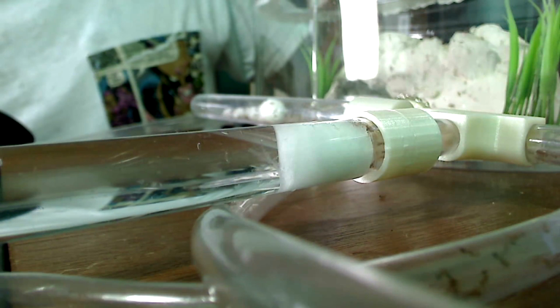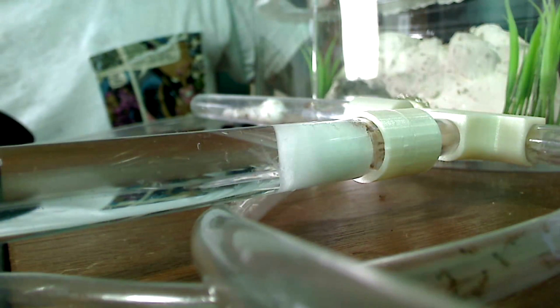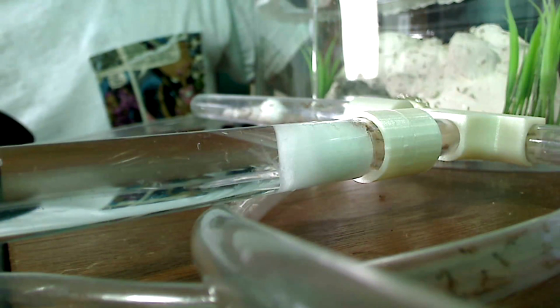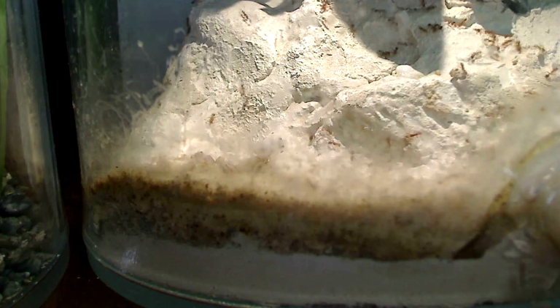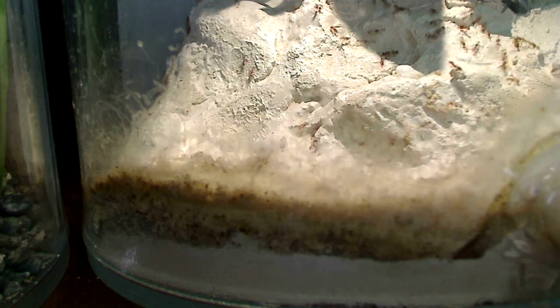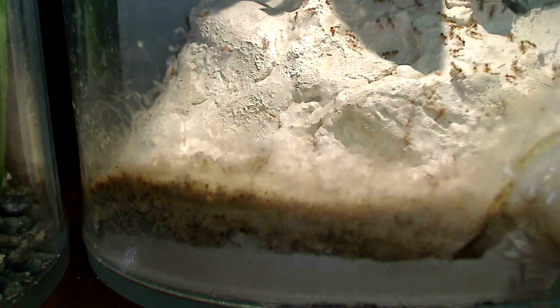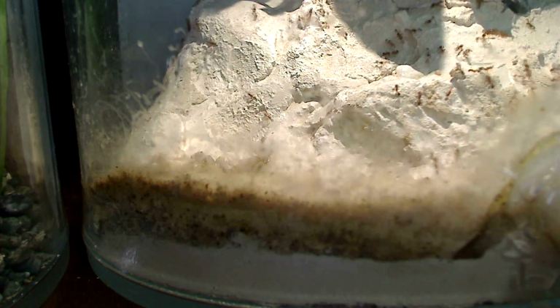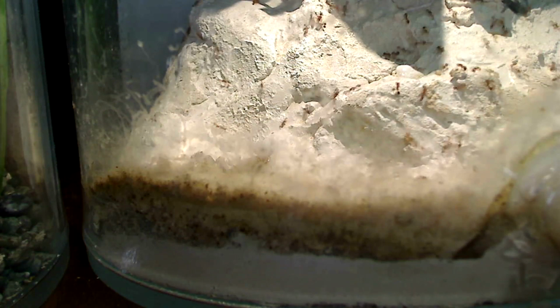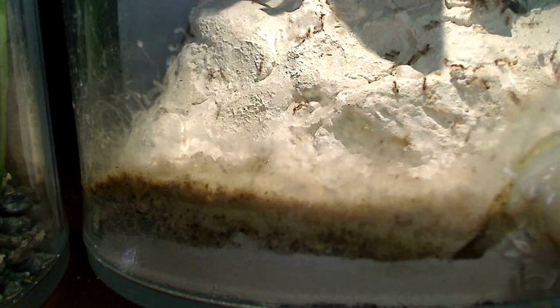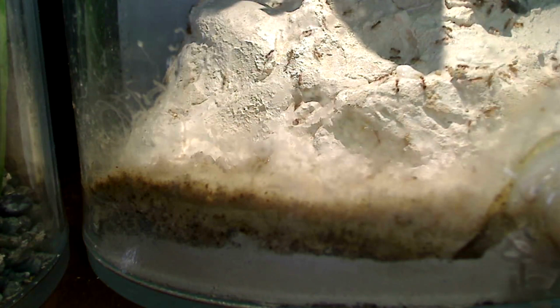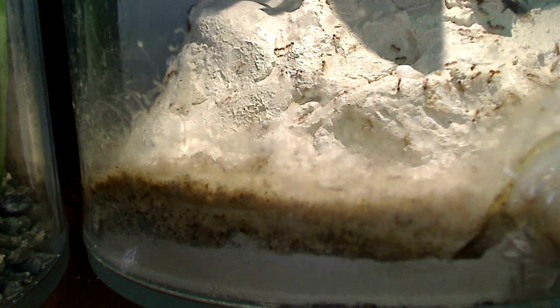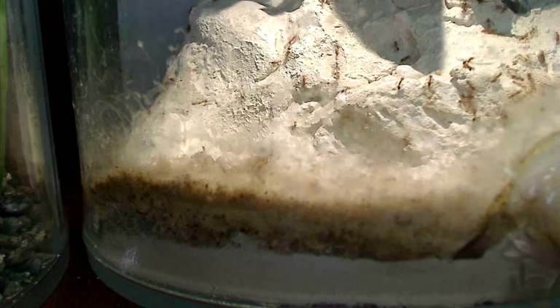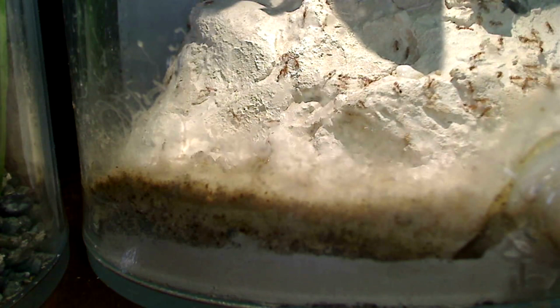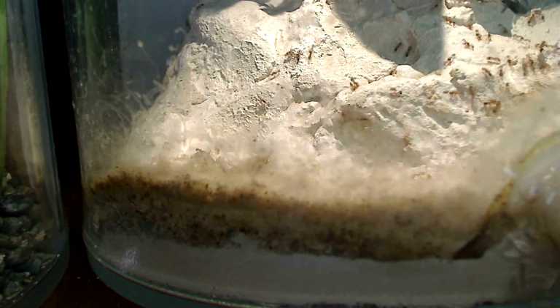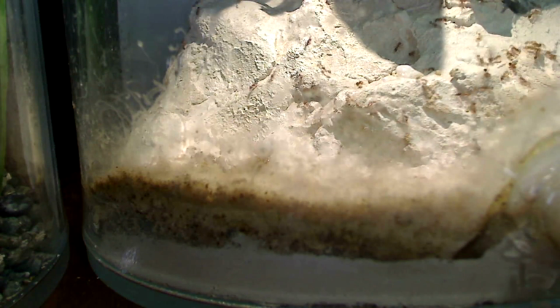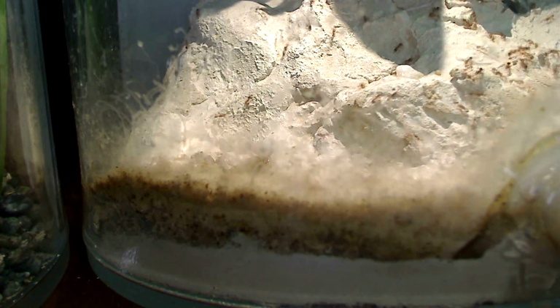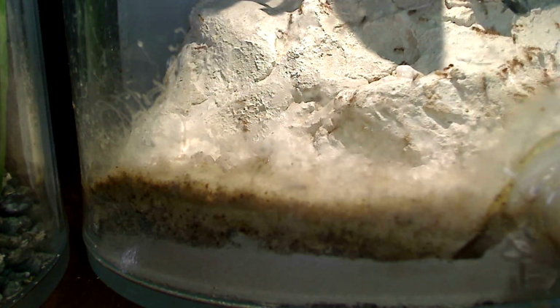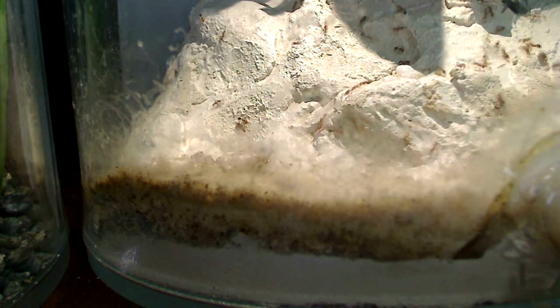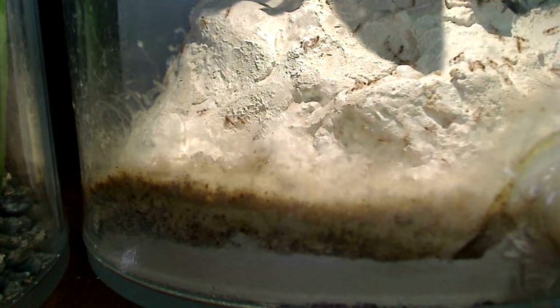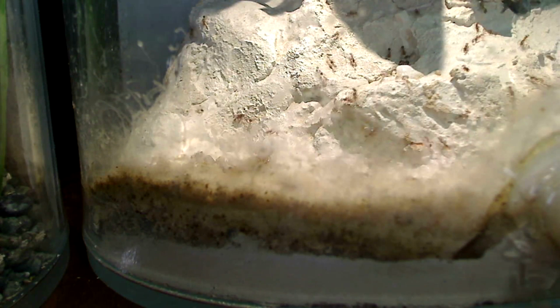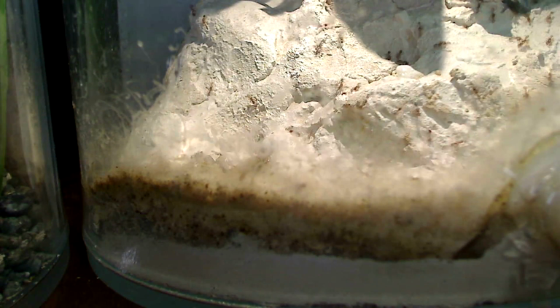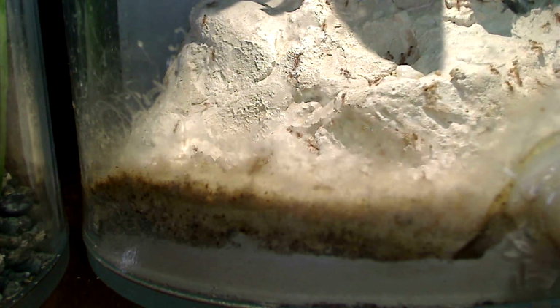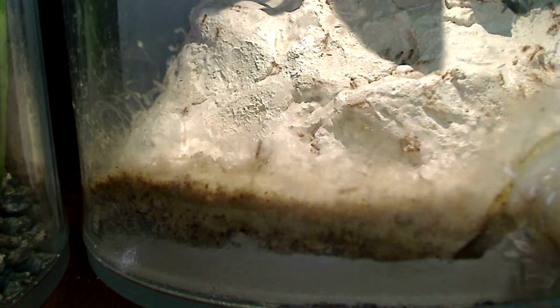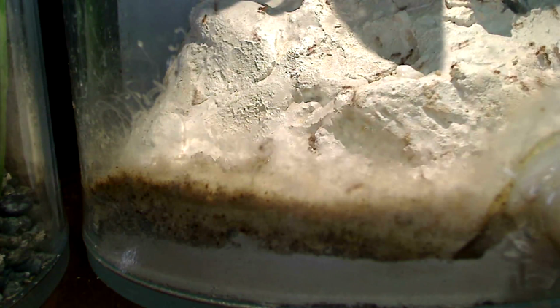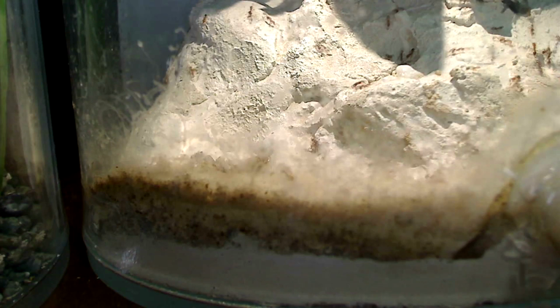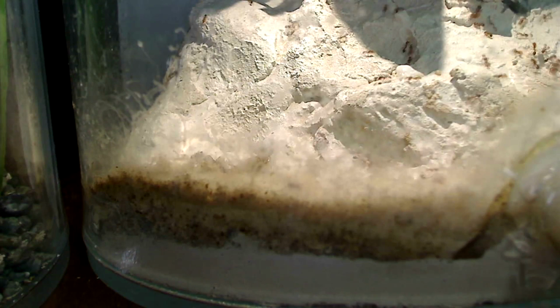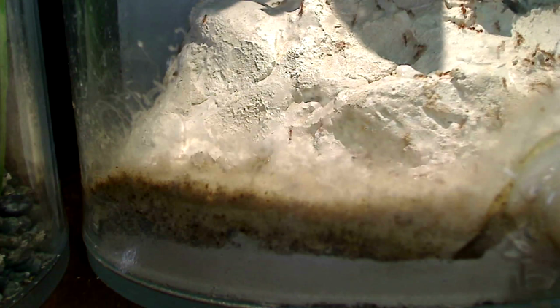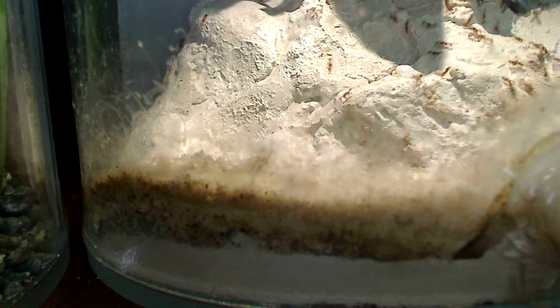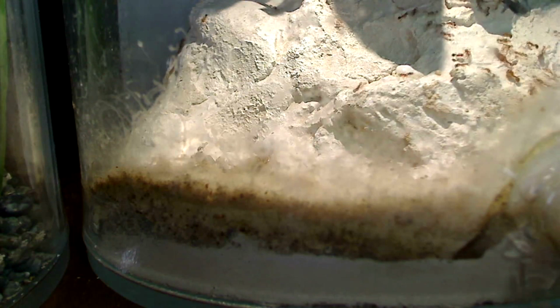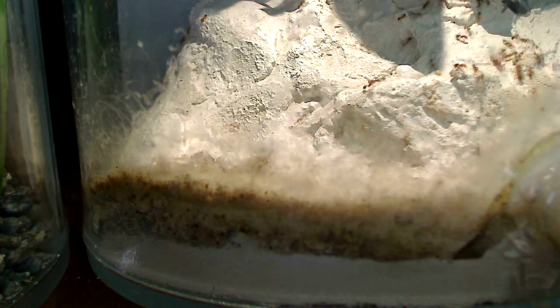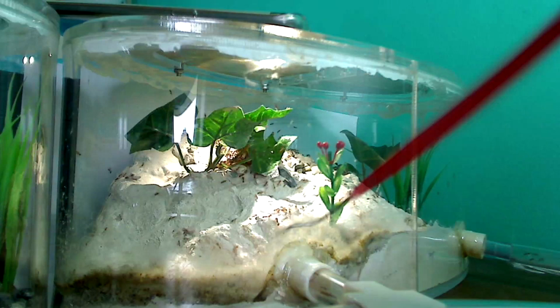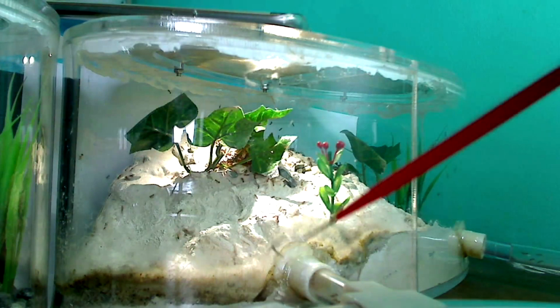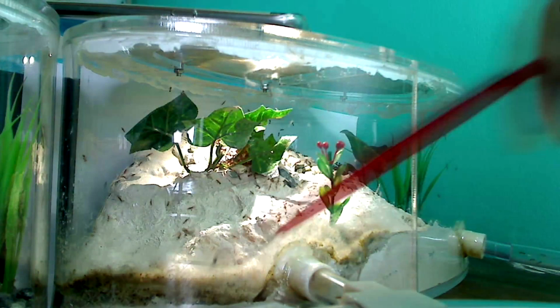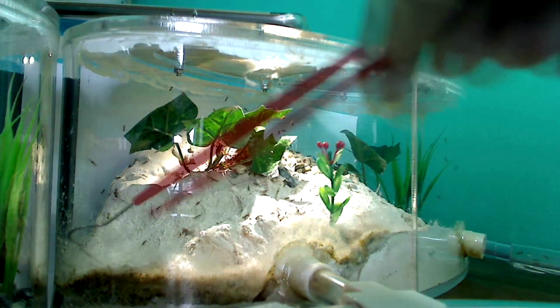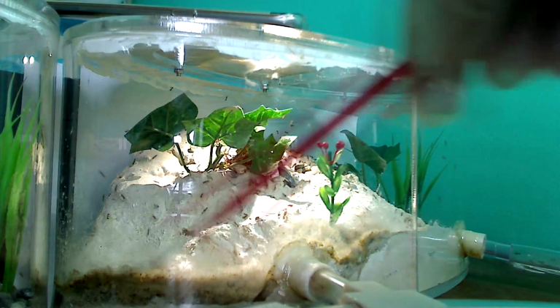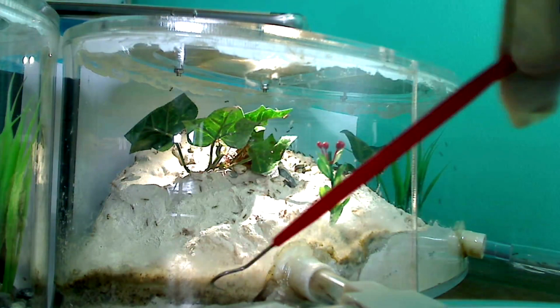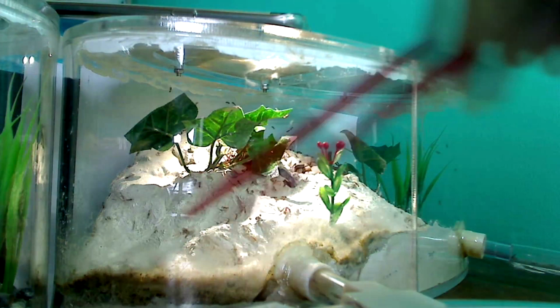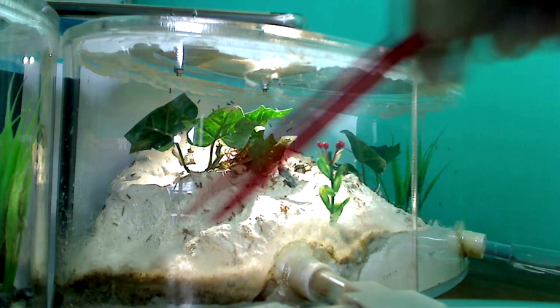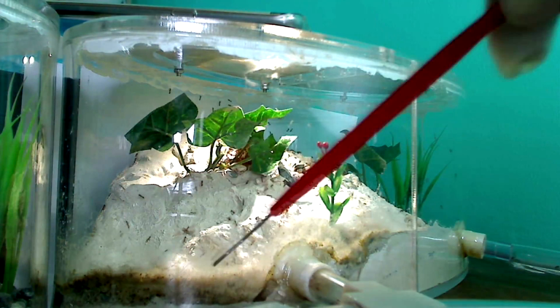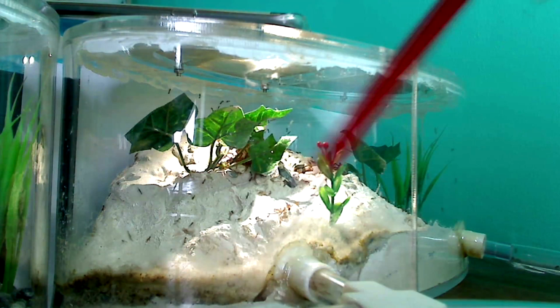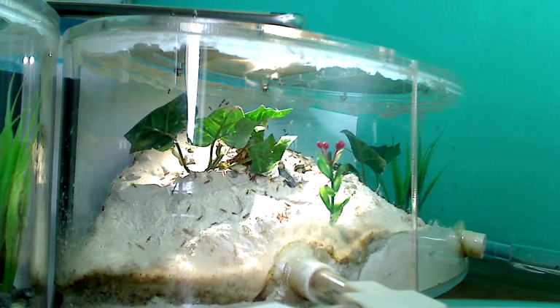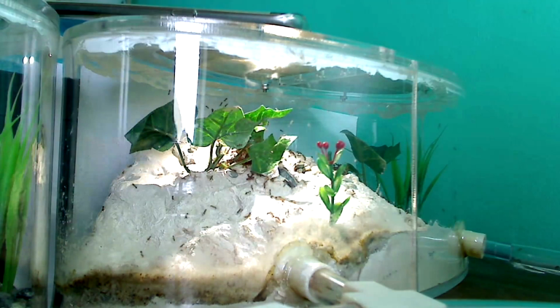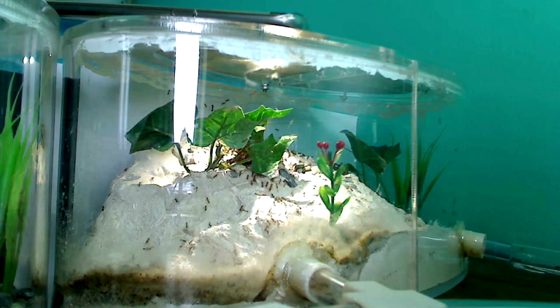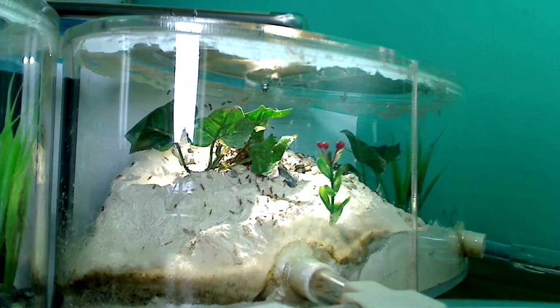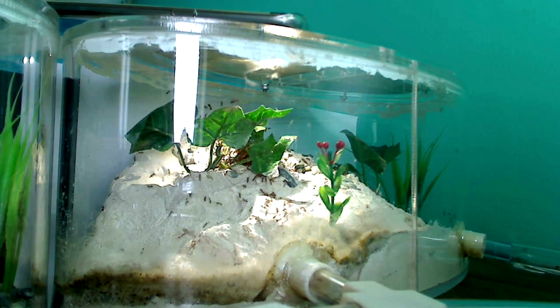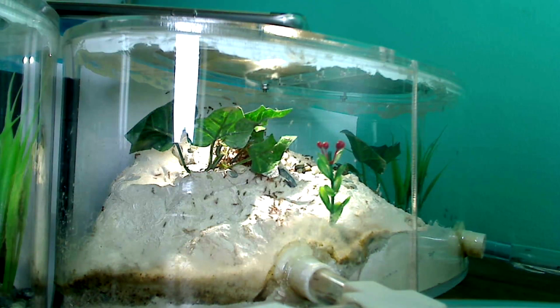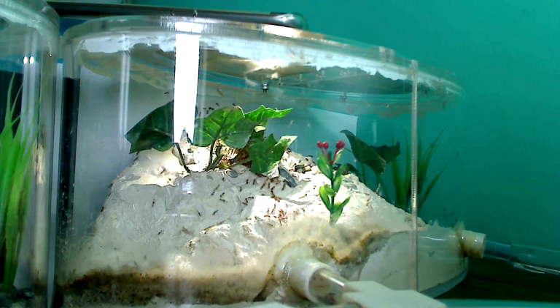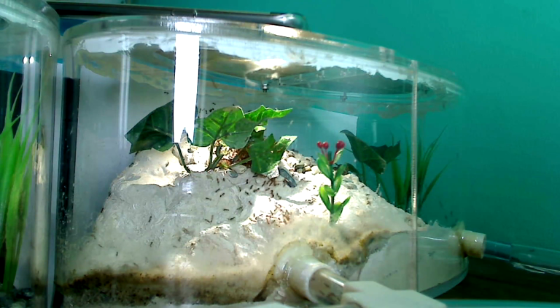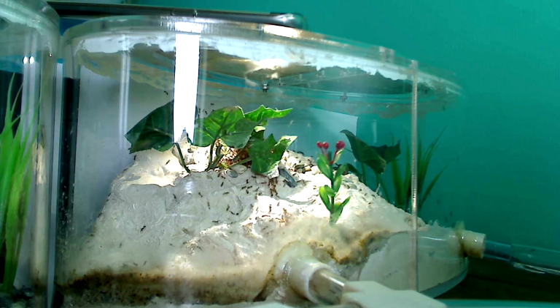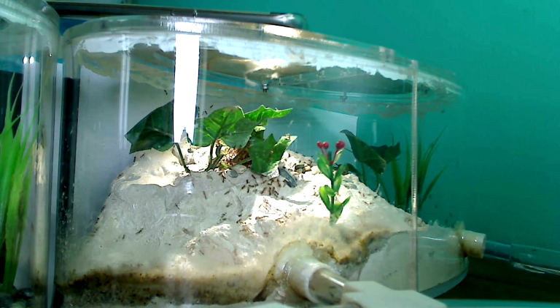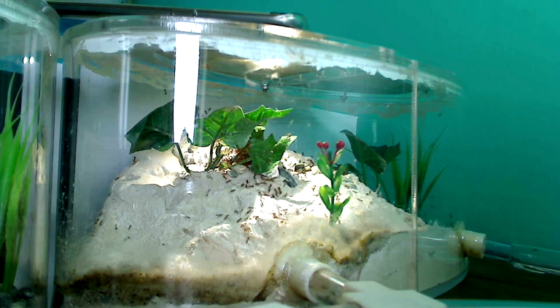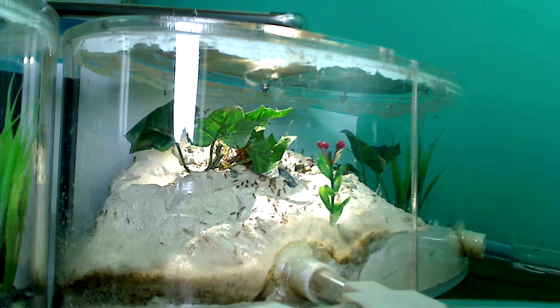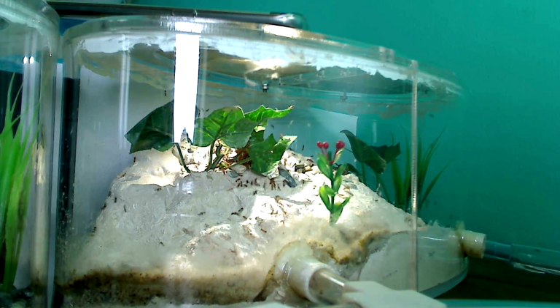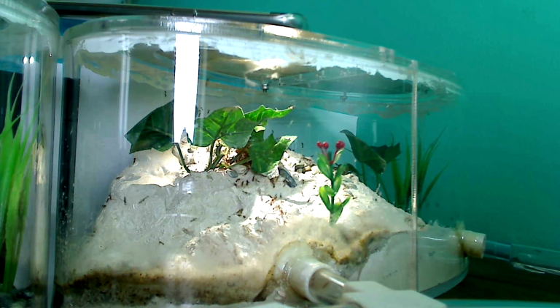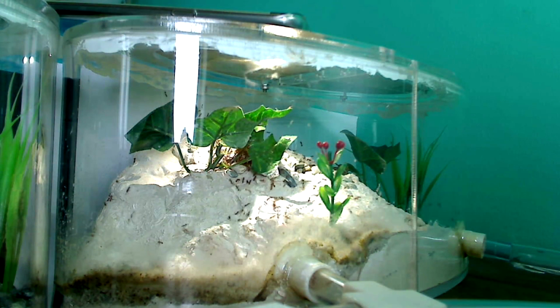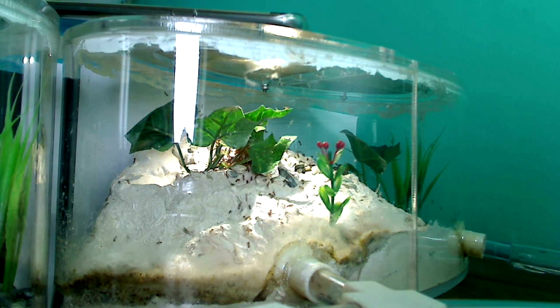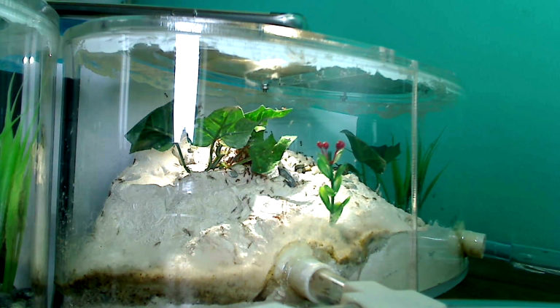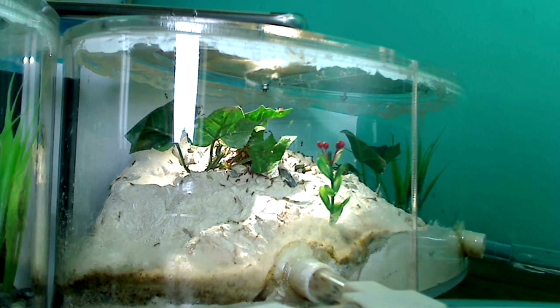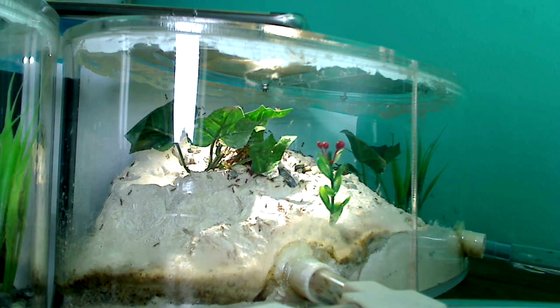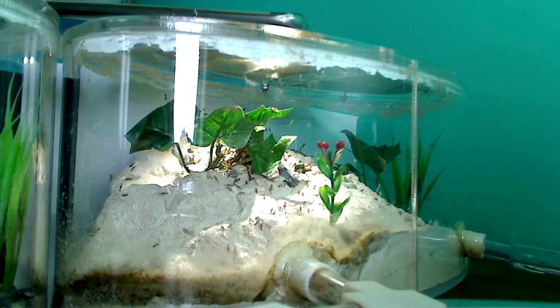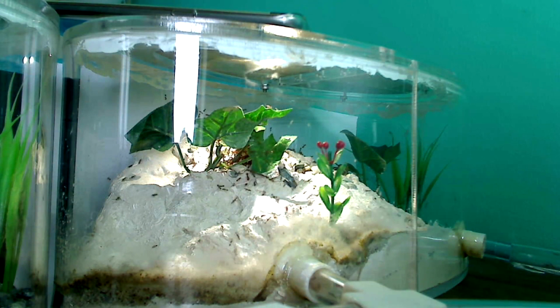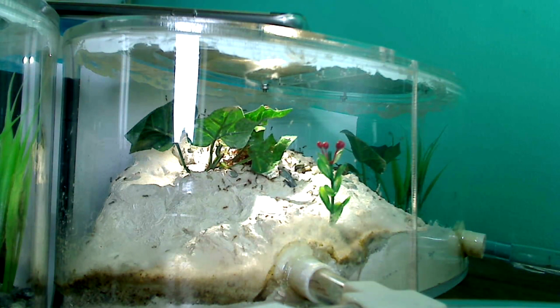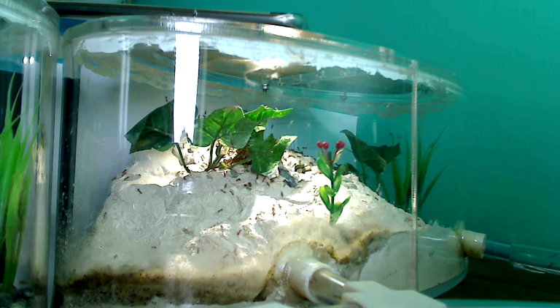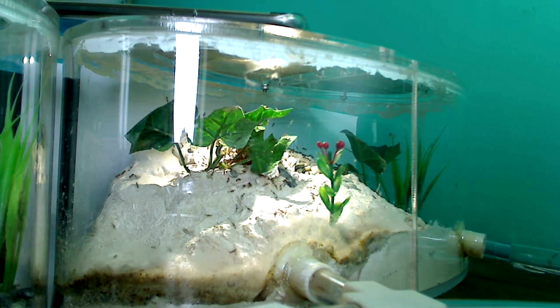Now if you look at the outworld where Solenopsis hill is, you'll see the bathroom area. I'm going to clean that maybe next week.